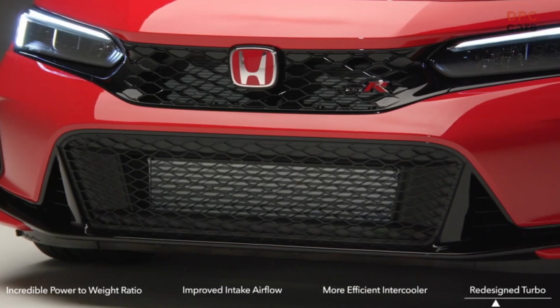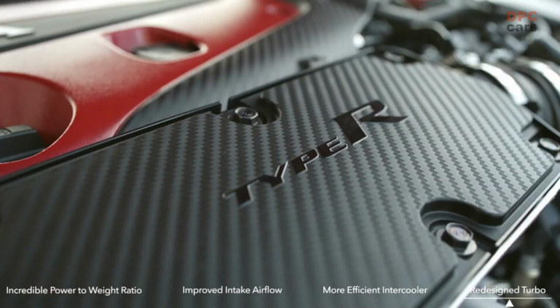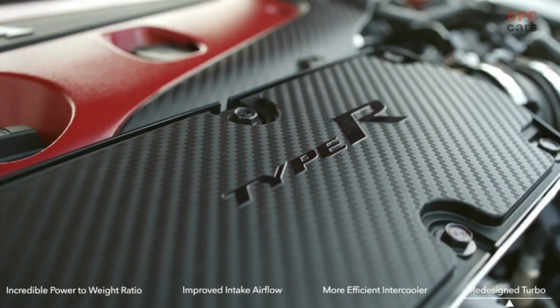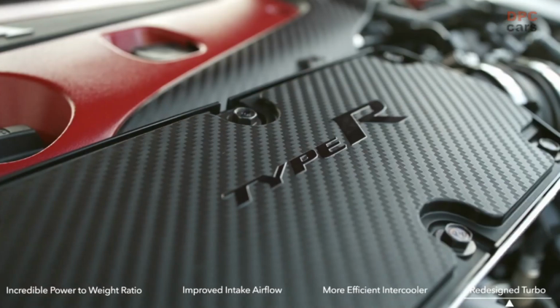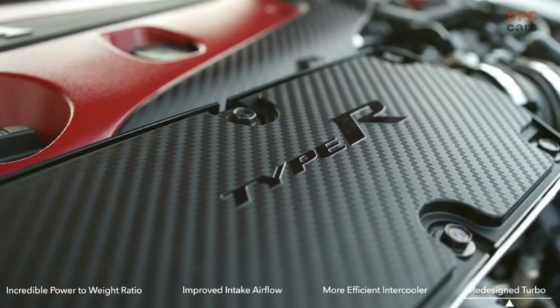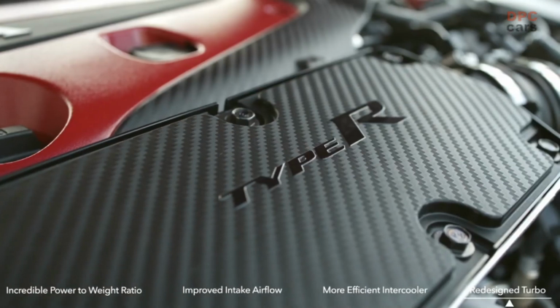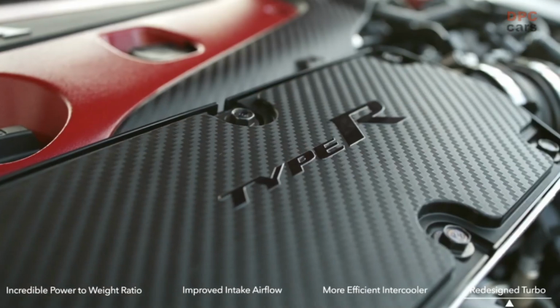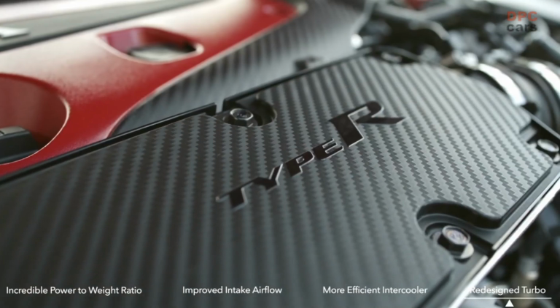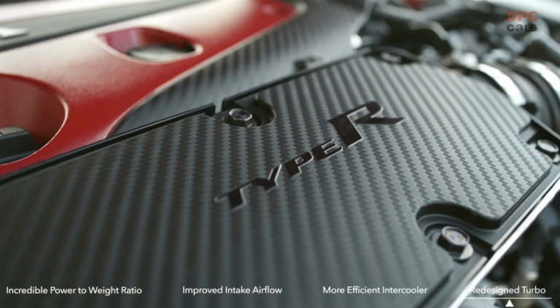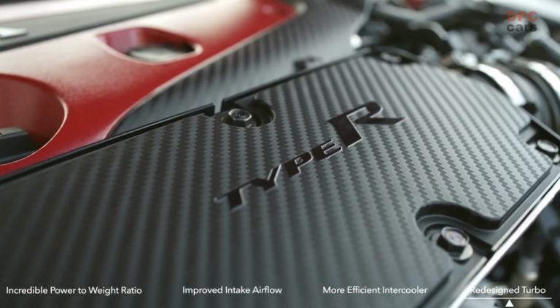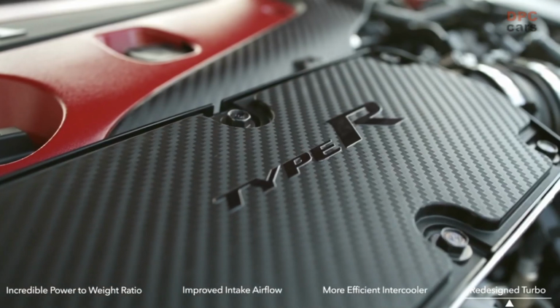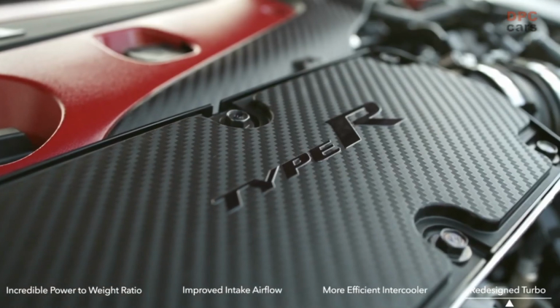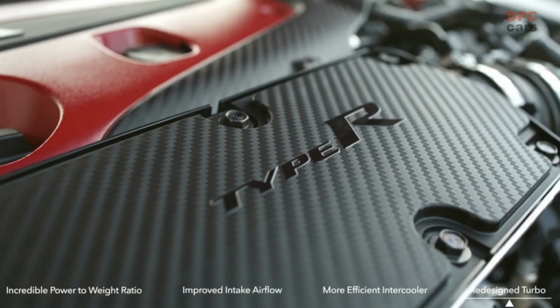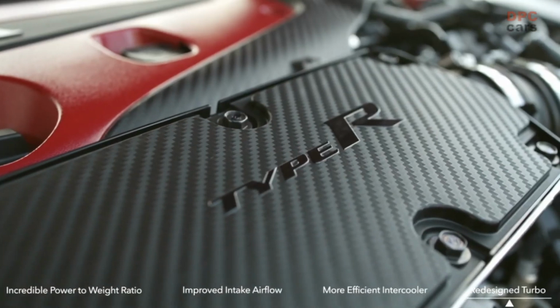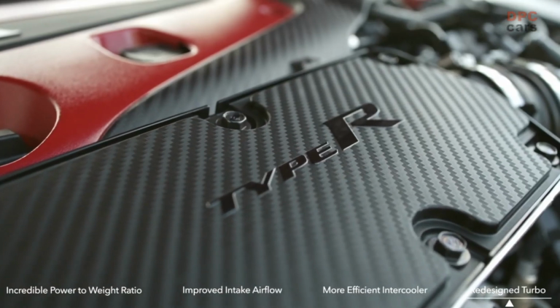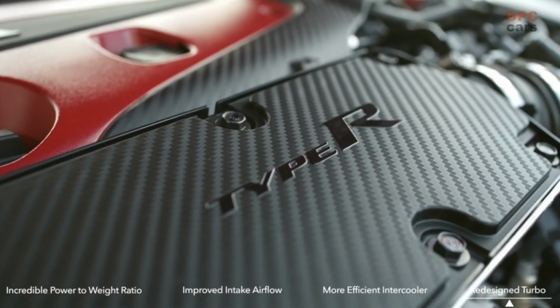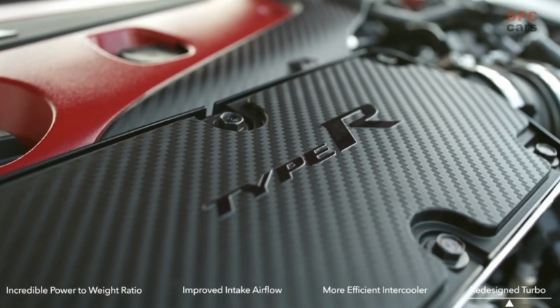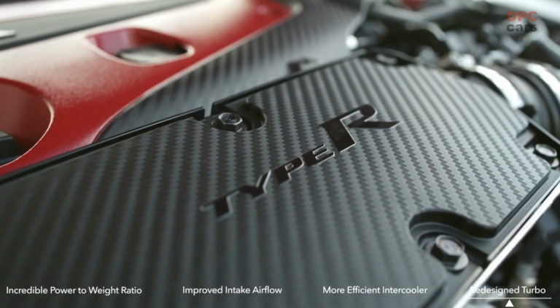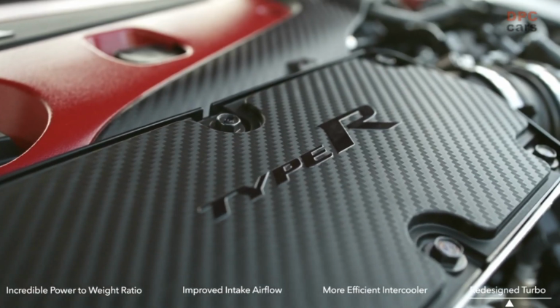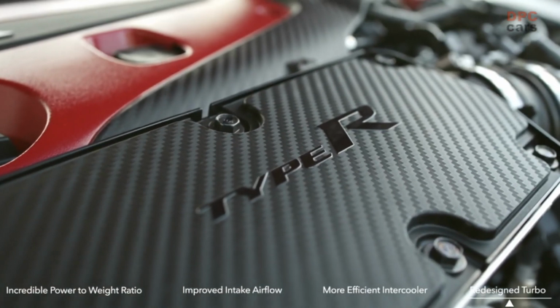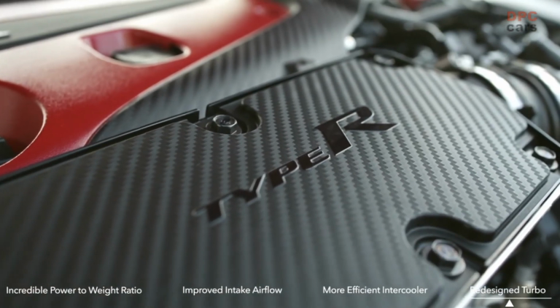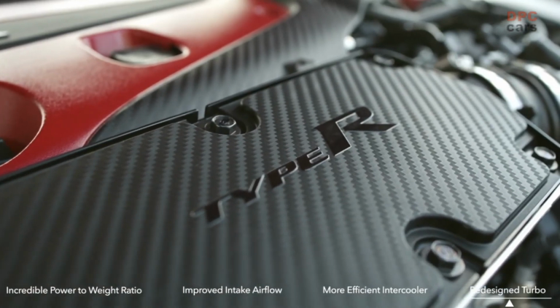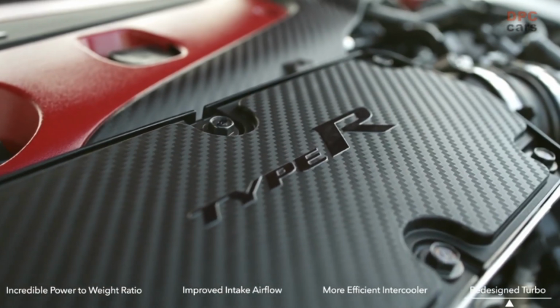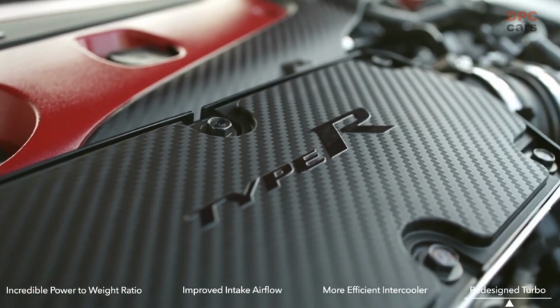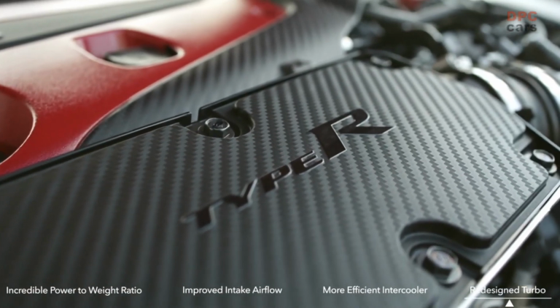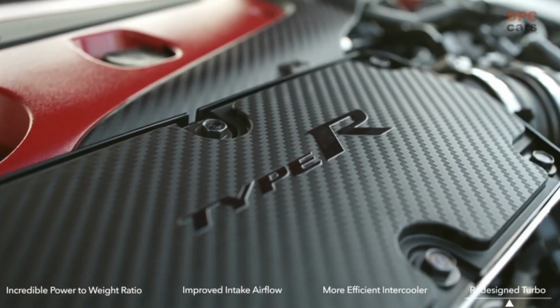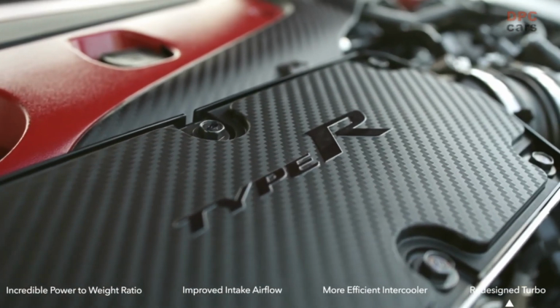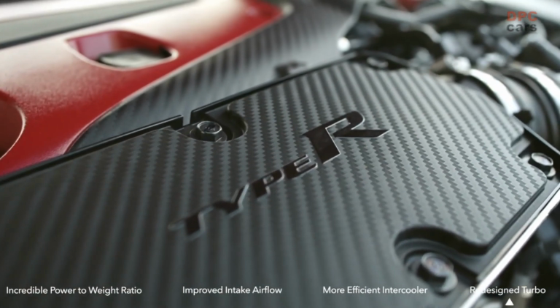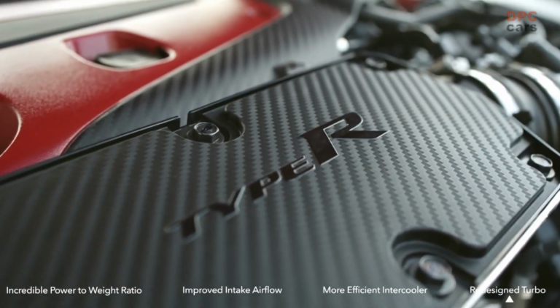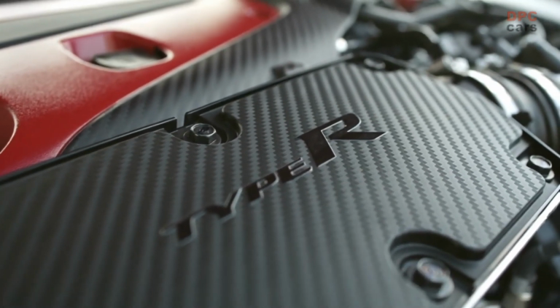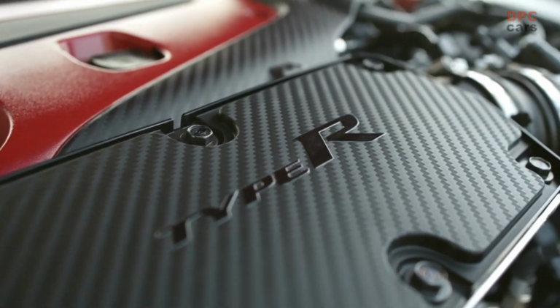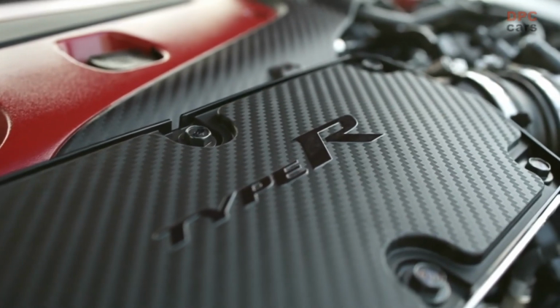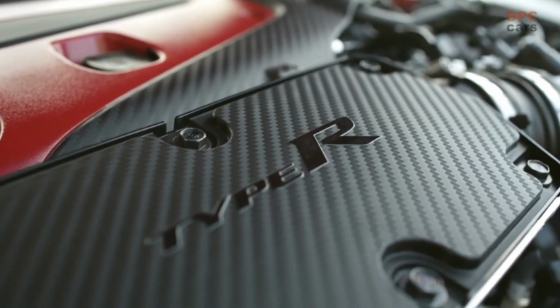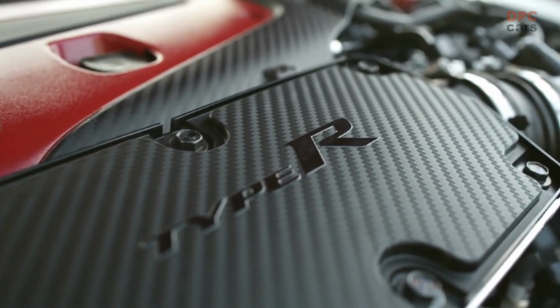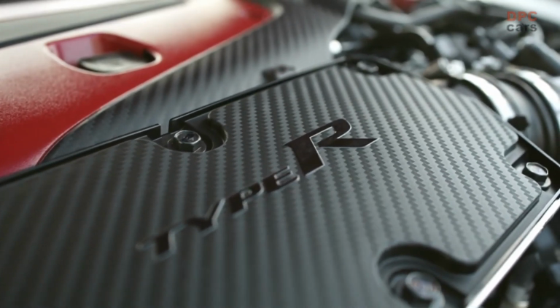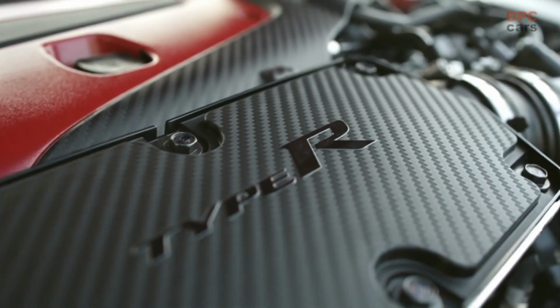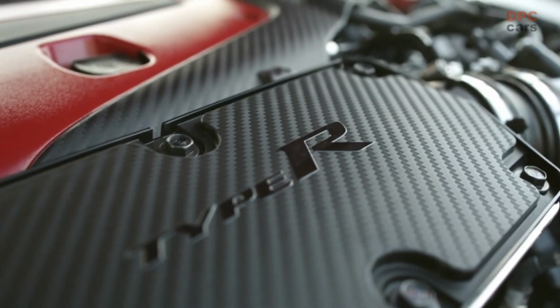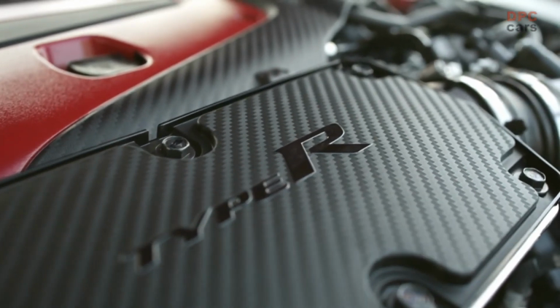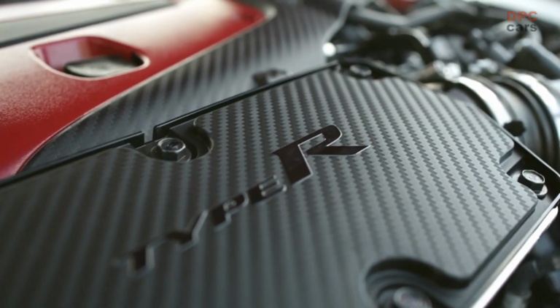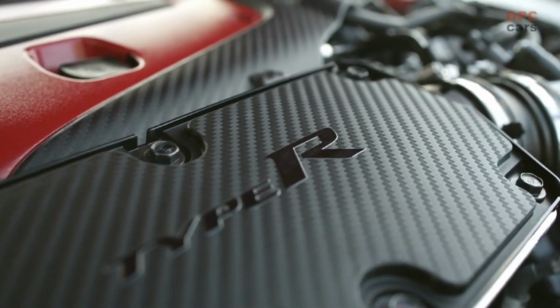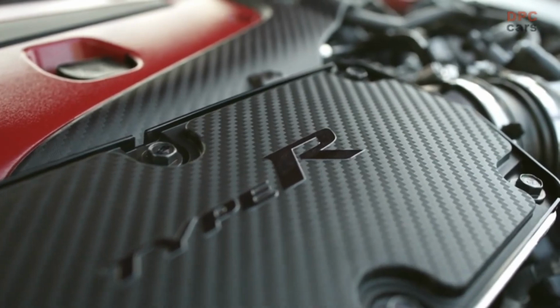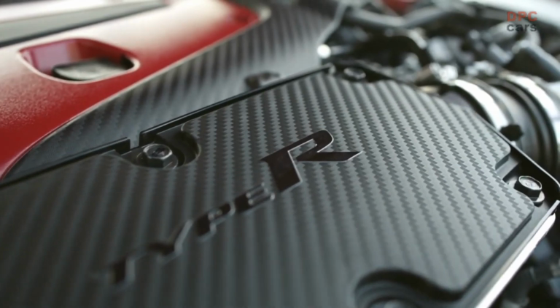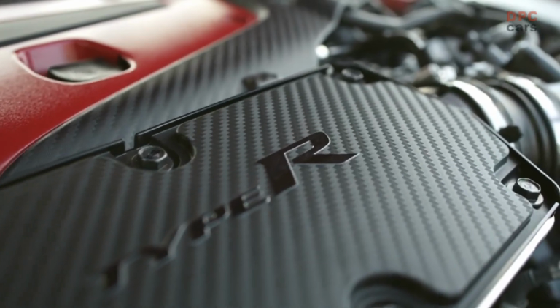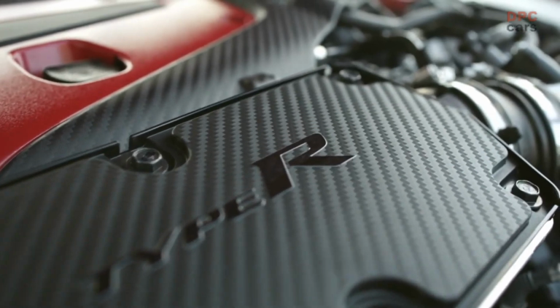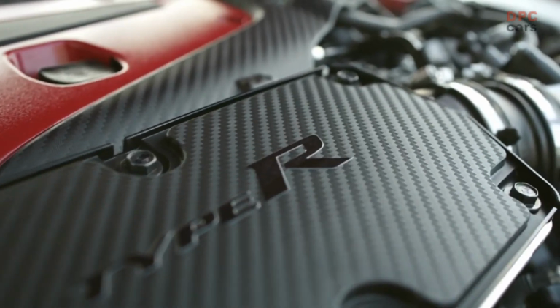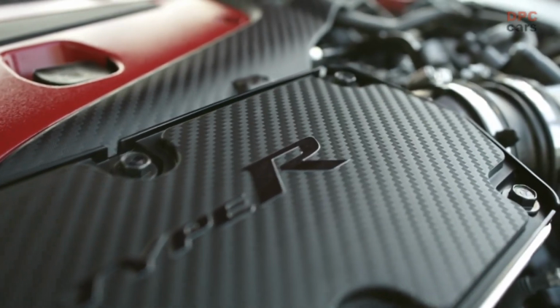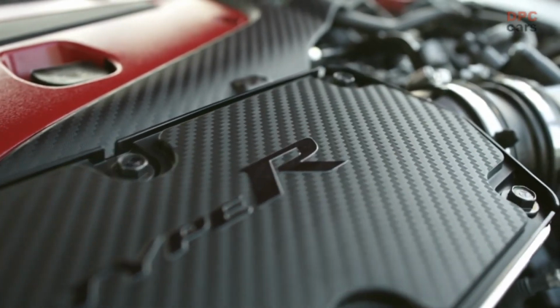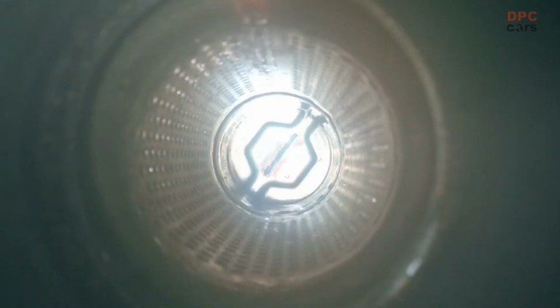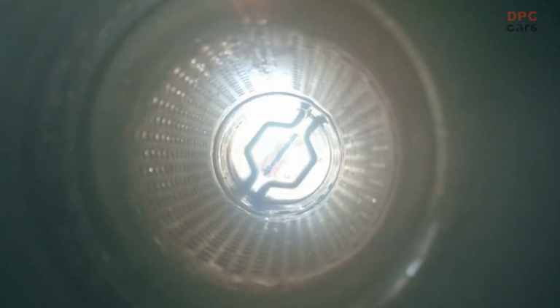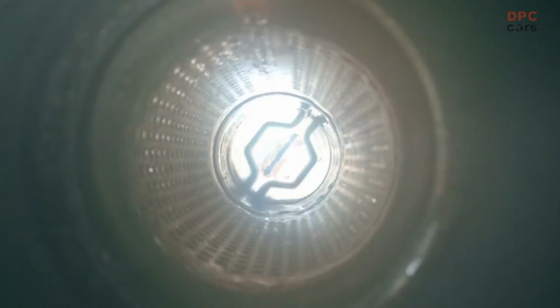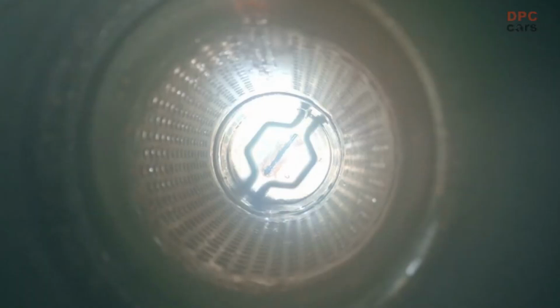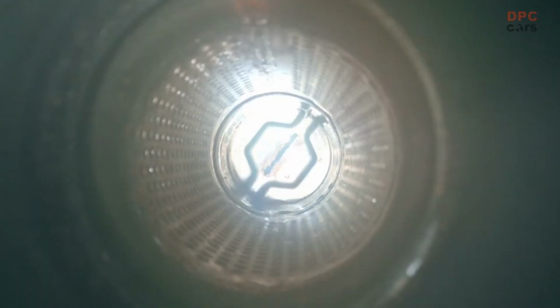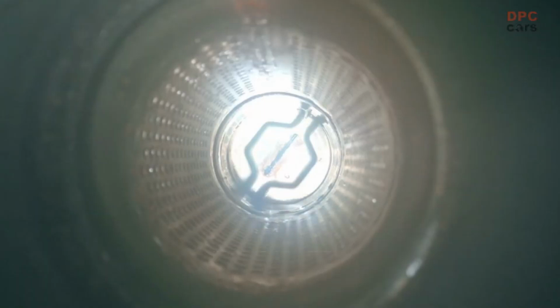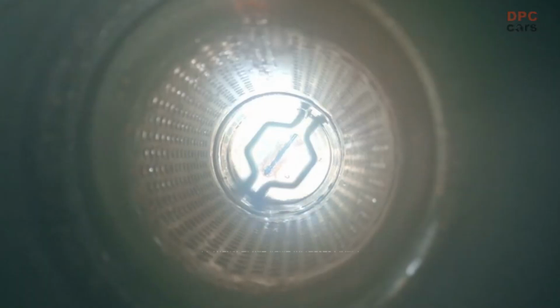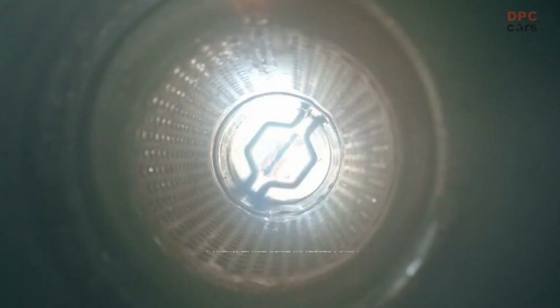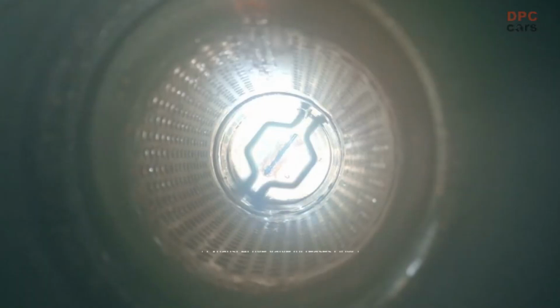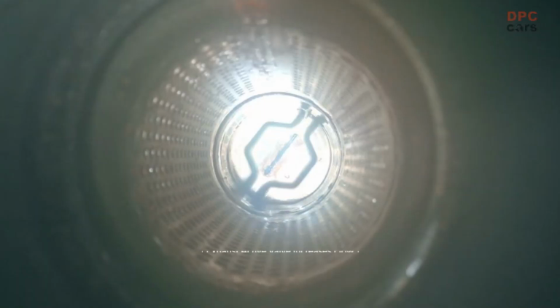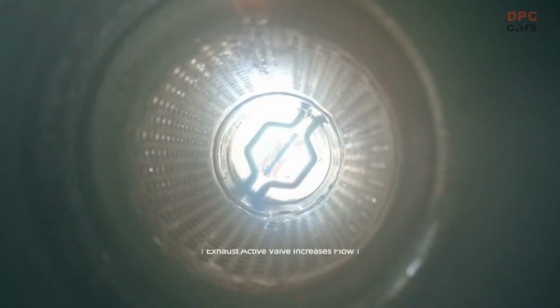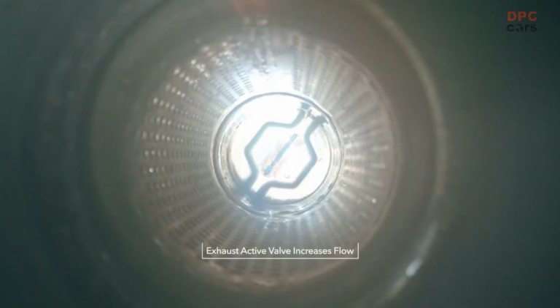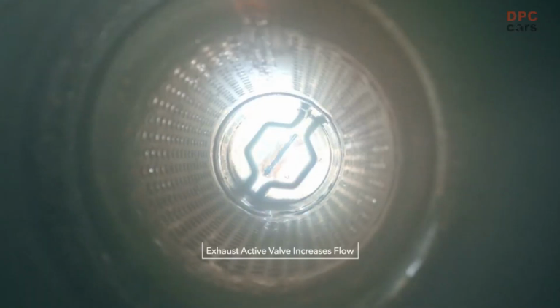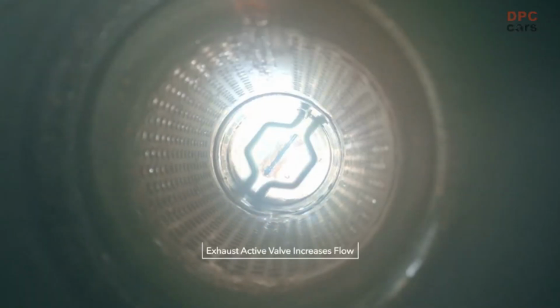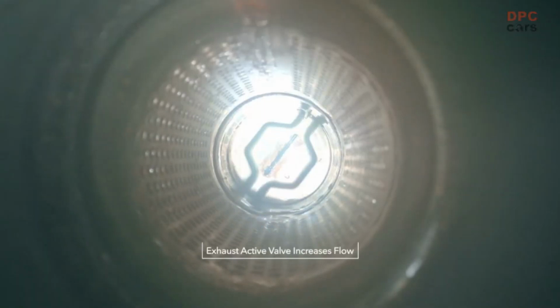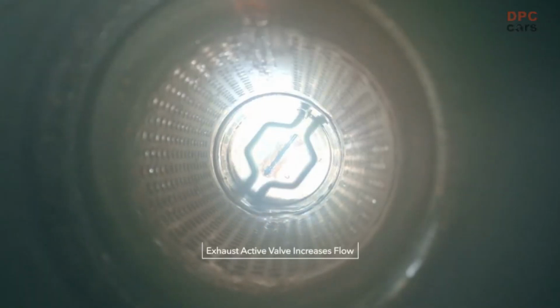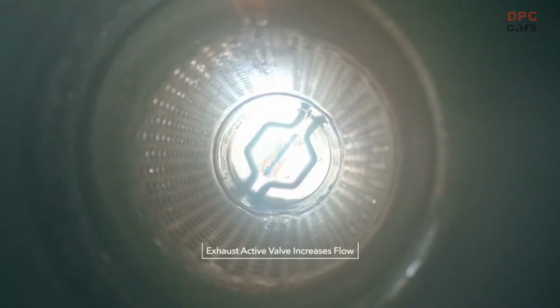The exhaust features an active valve that increases flow, and it sounds amazing when you put your foot down.